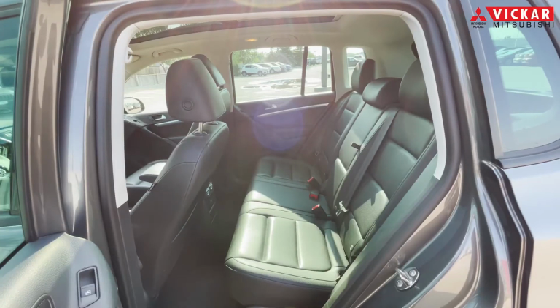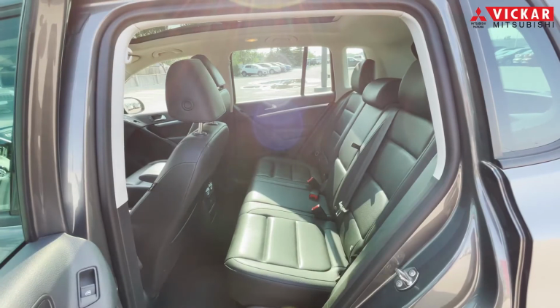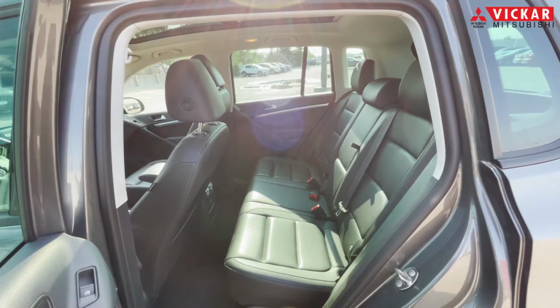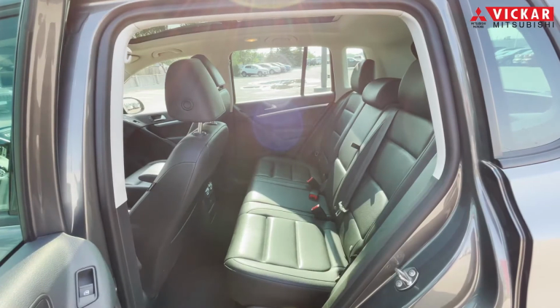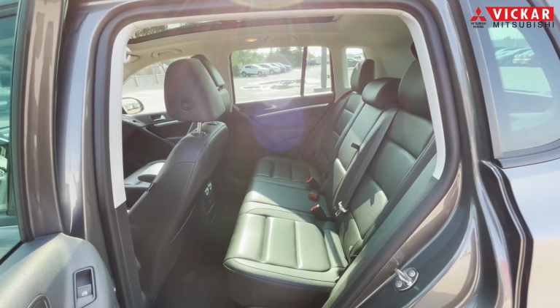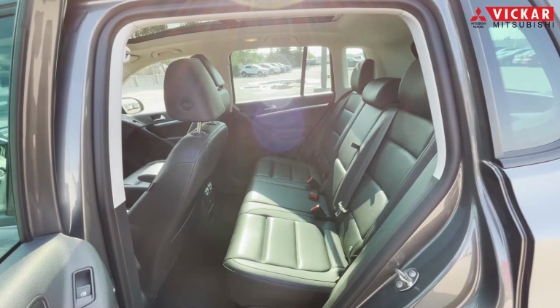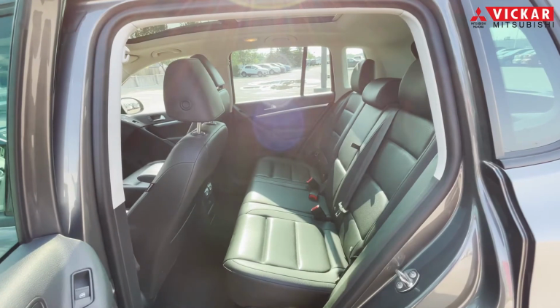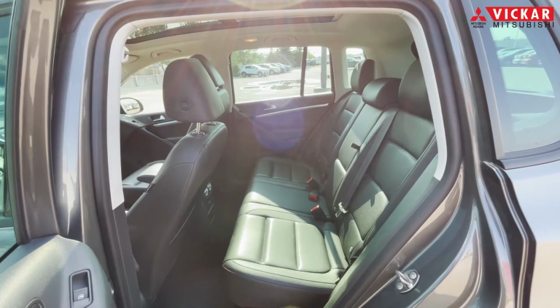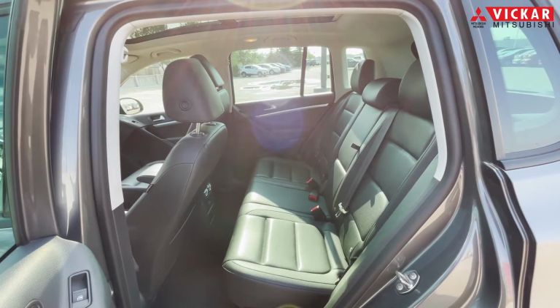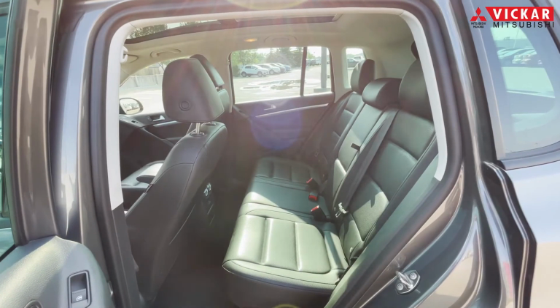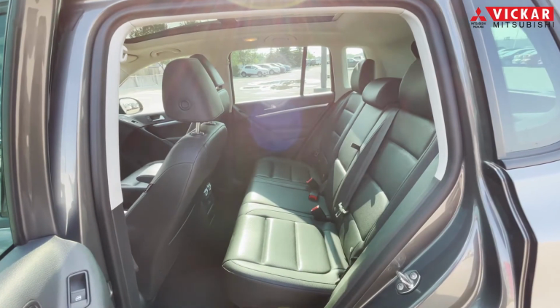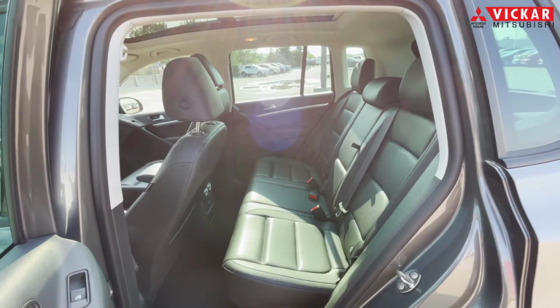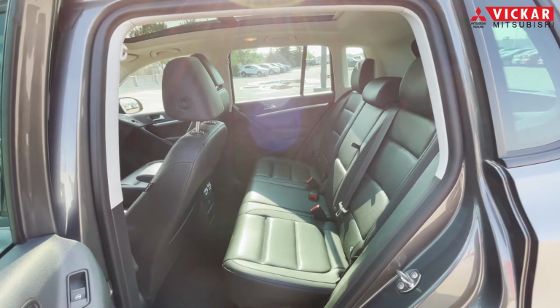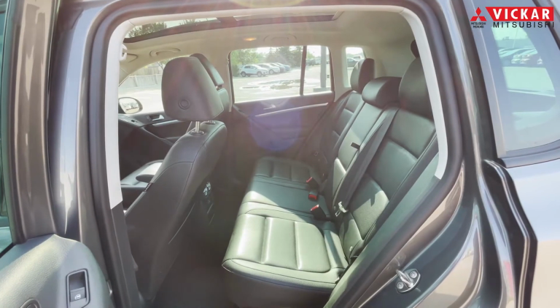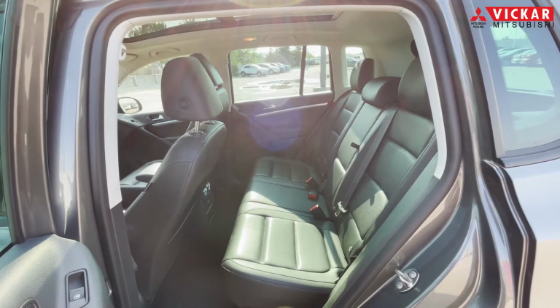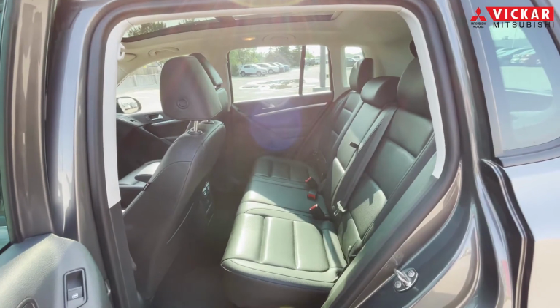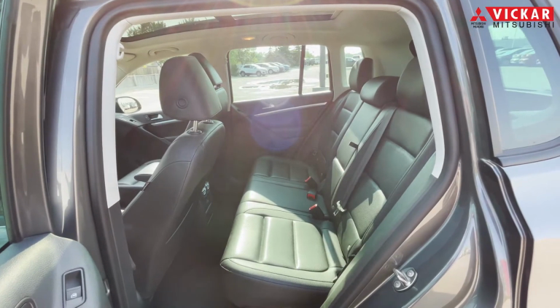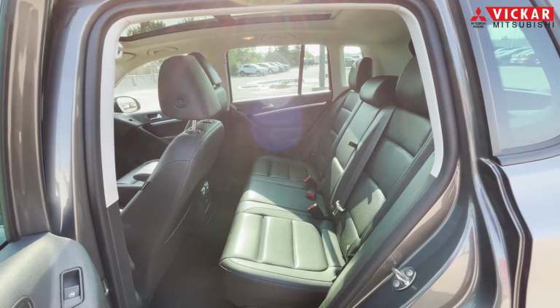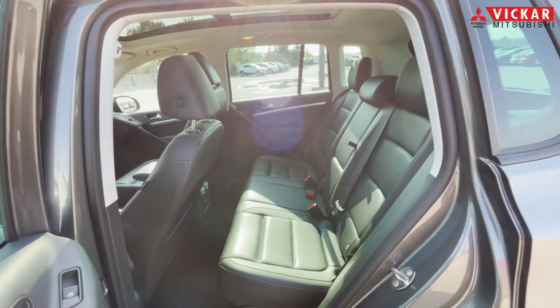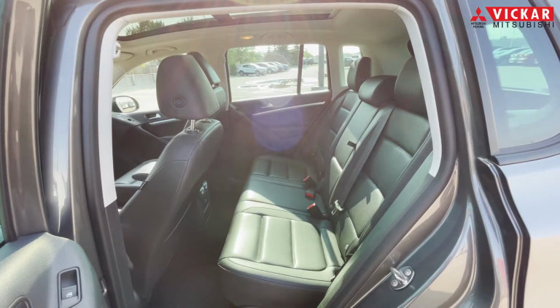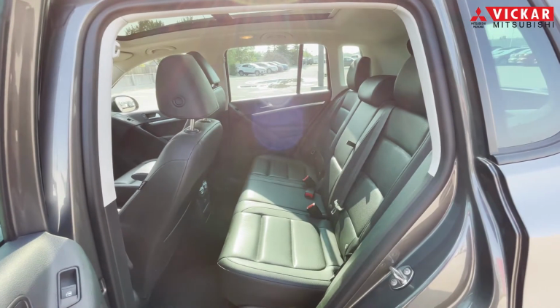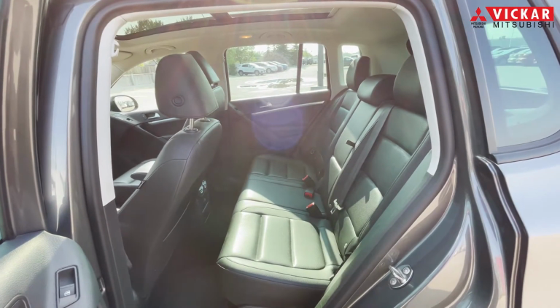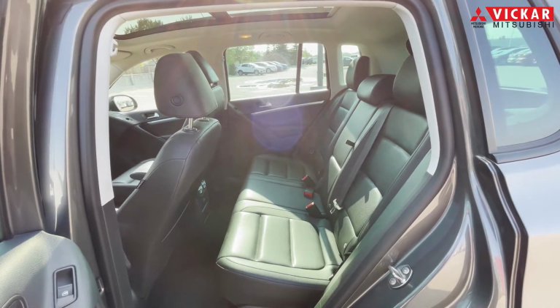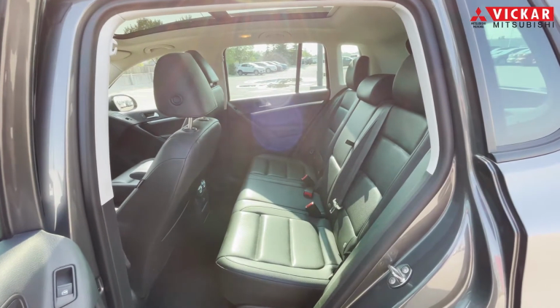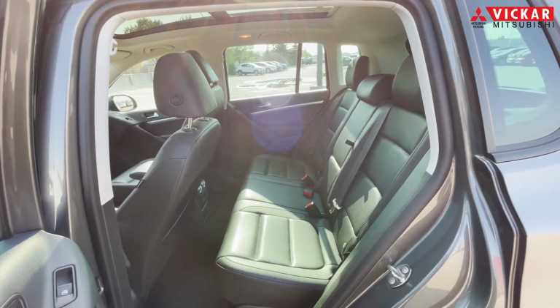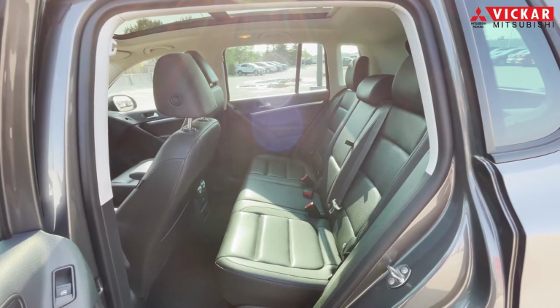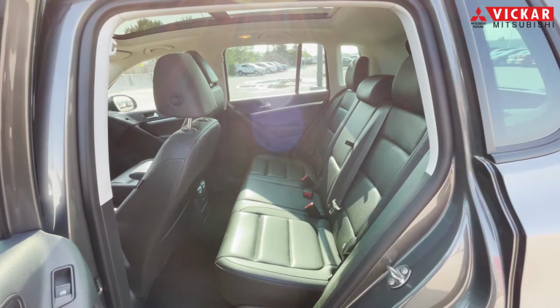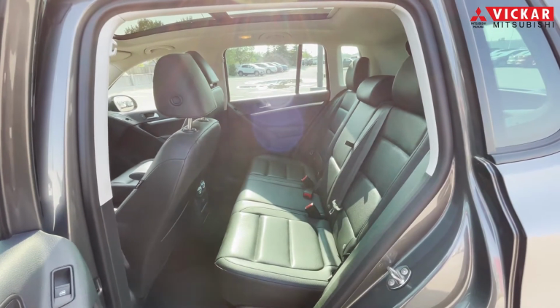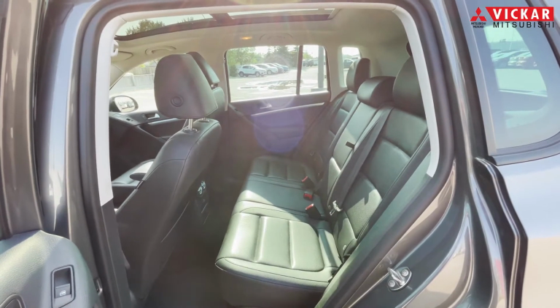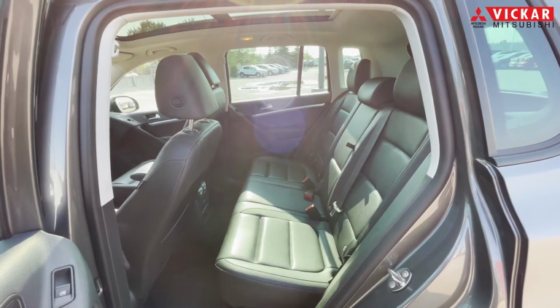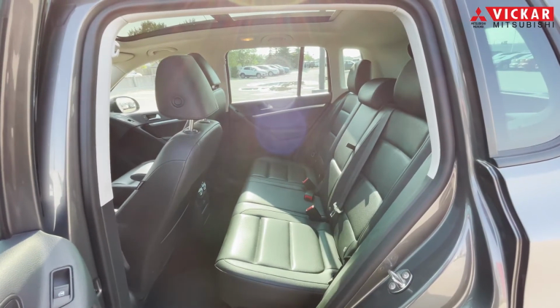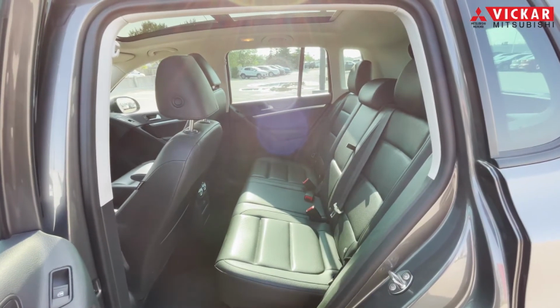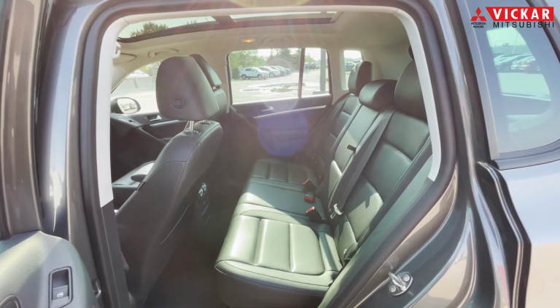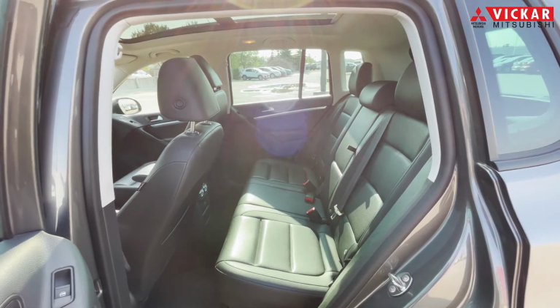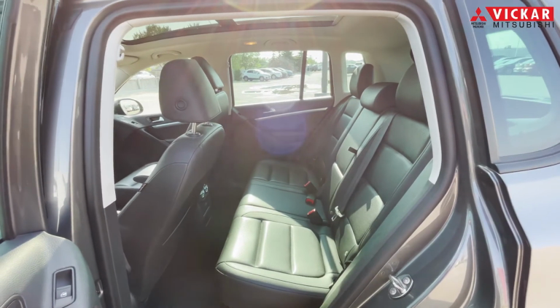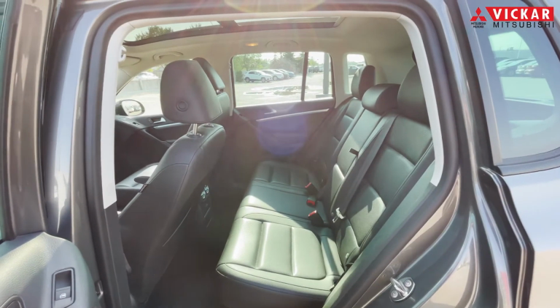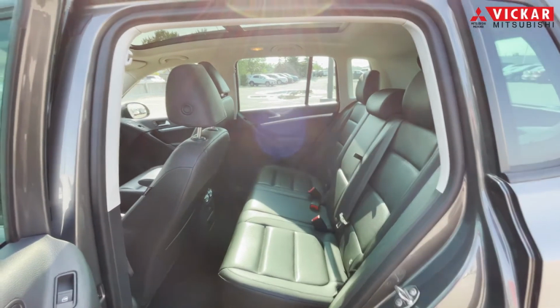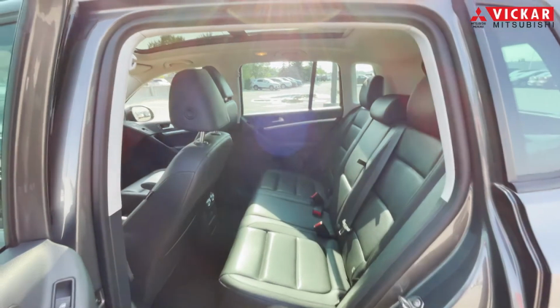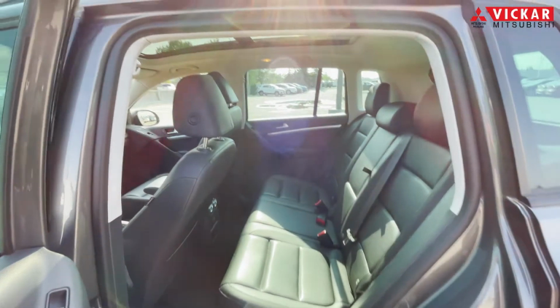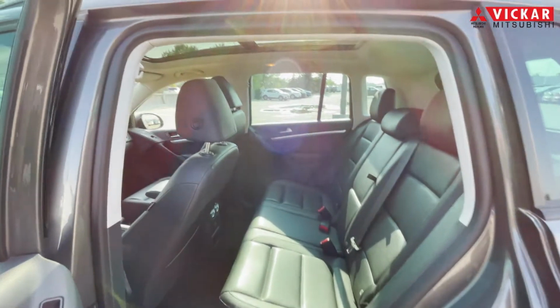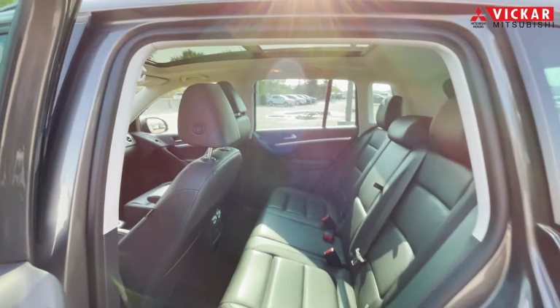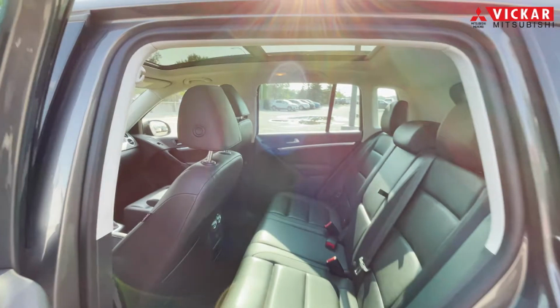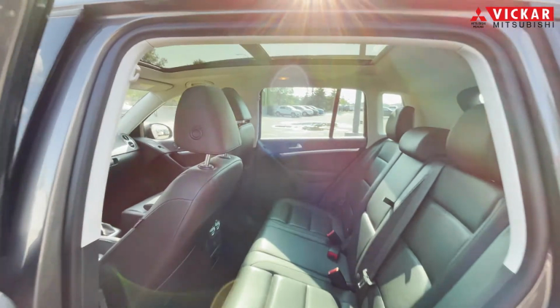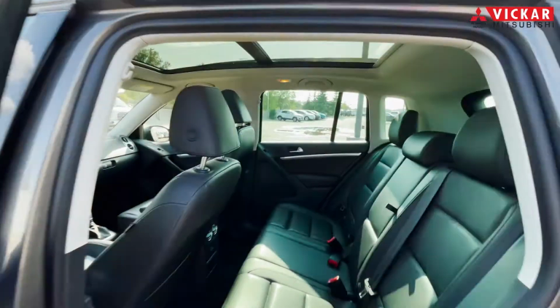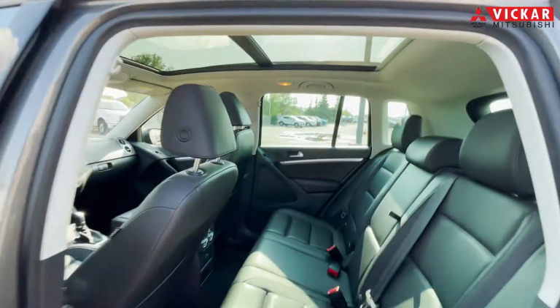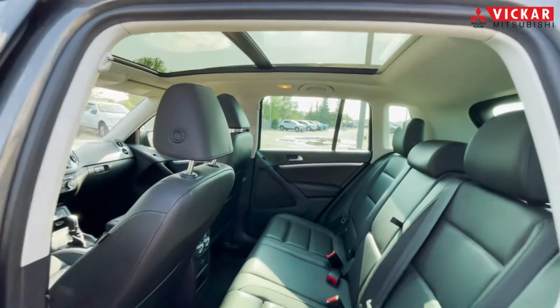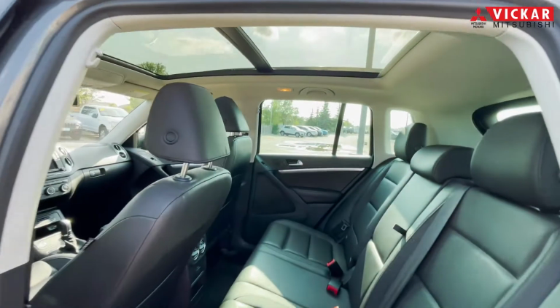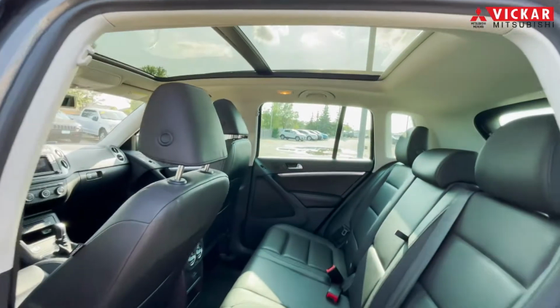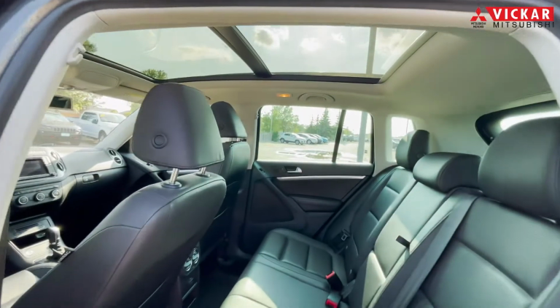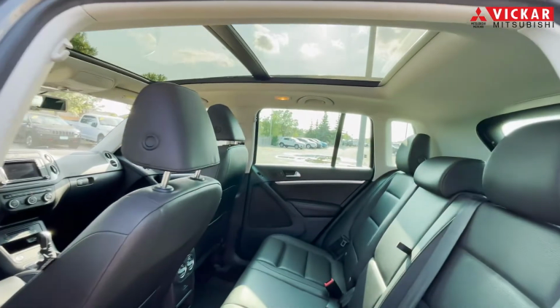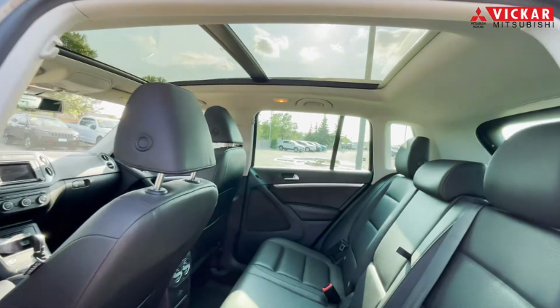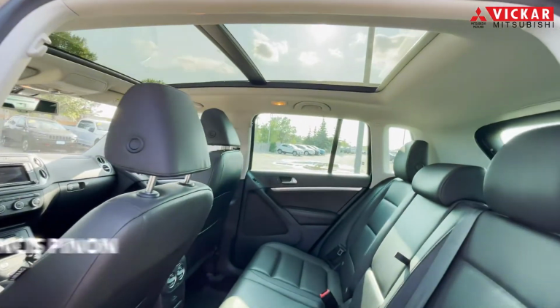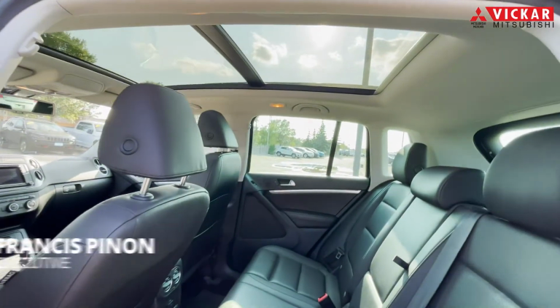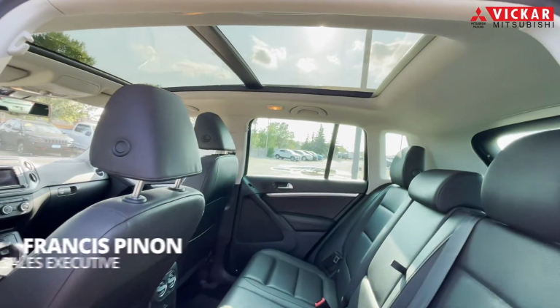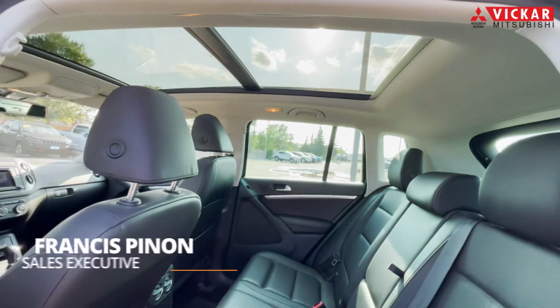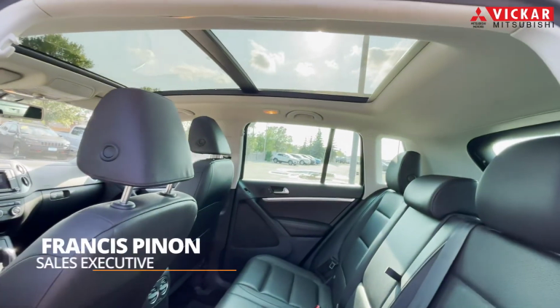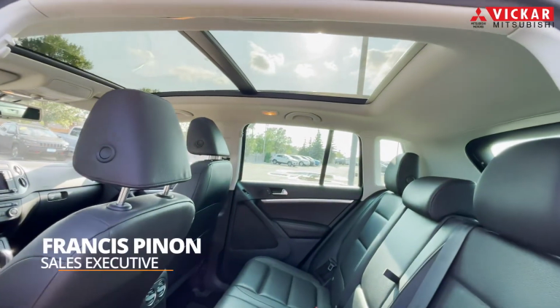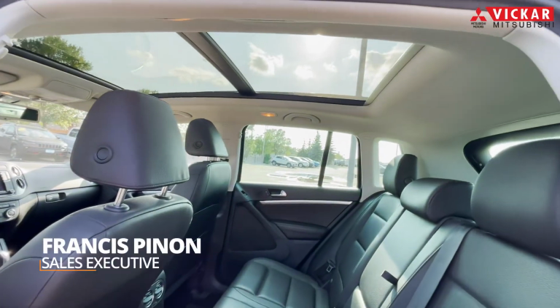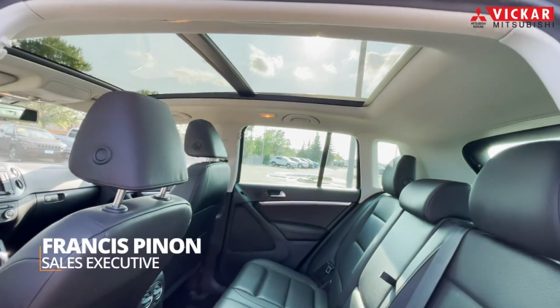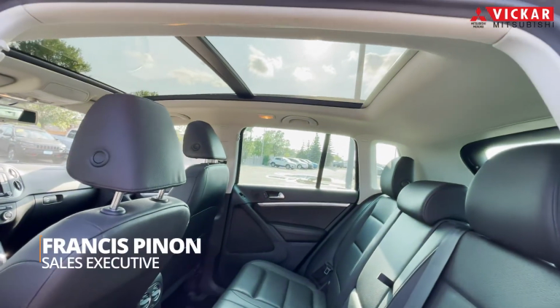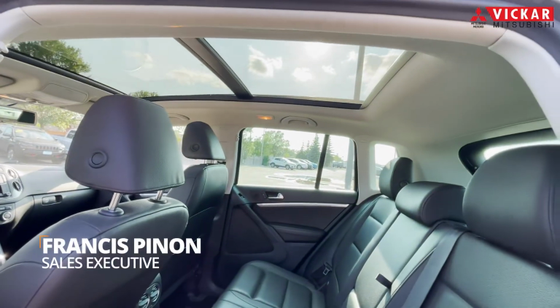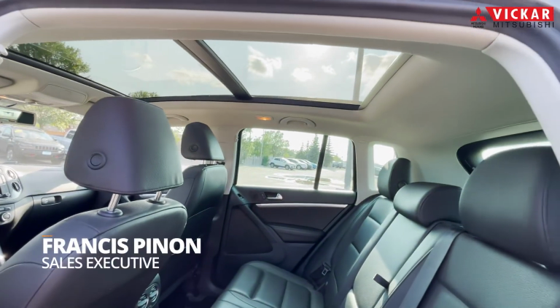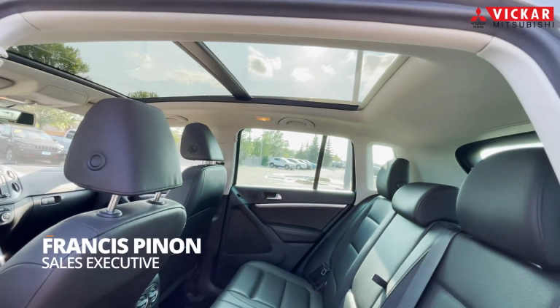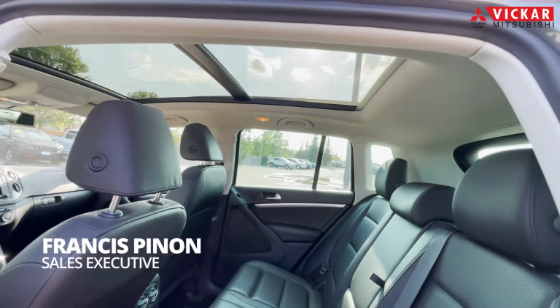Getting into the rear seats, as you can see, it does have a nice ample amount of space. And you also get the sunroof extended all the way to the back.